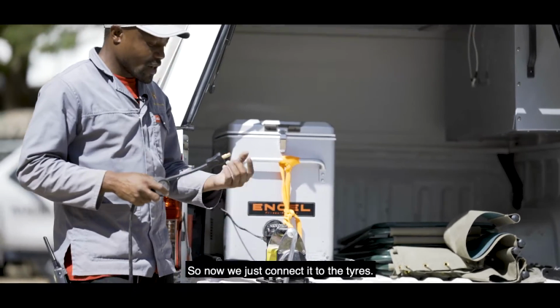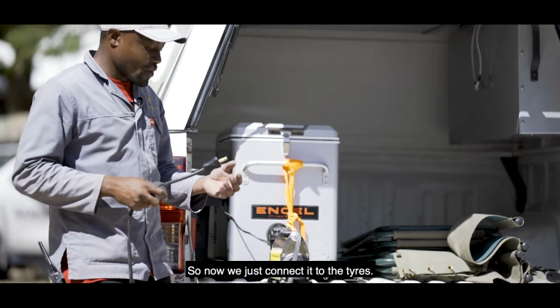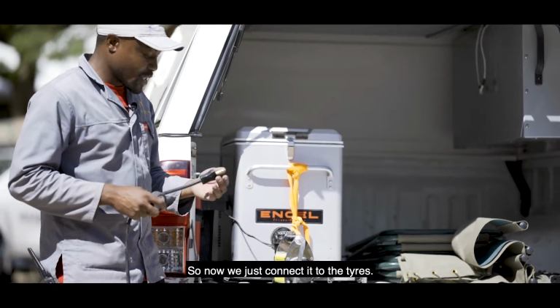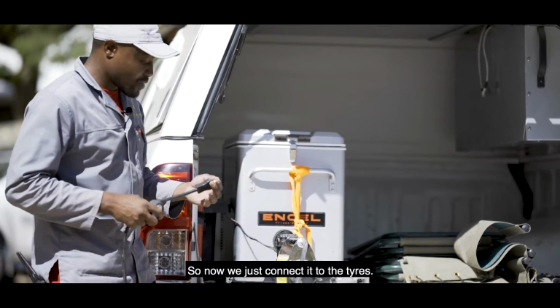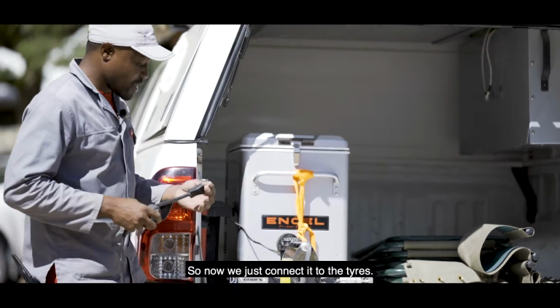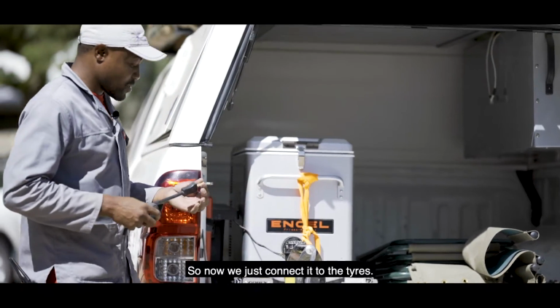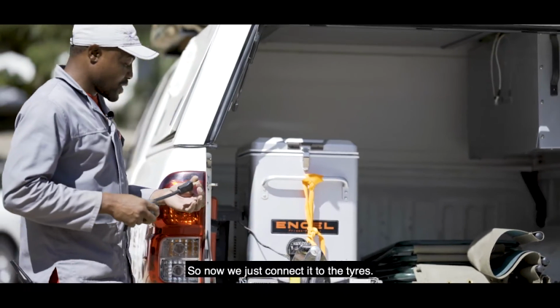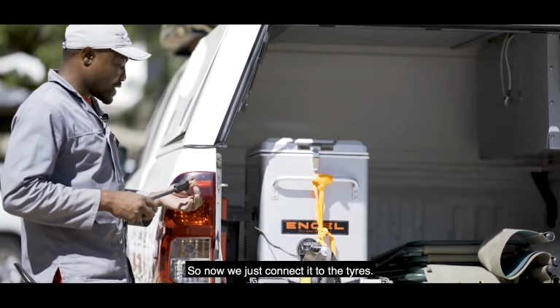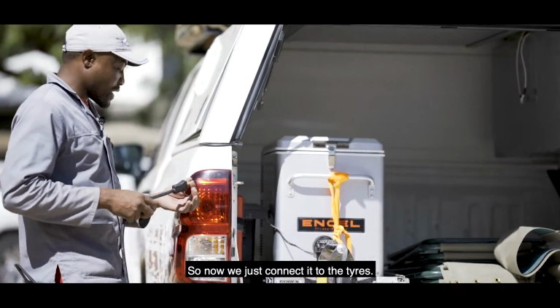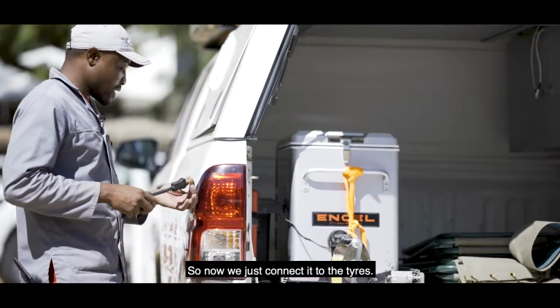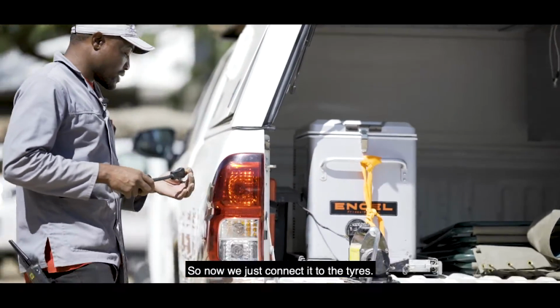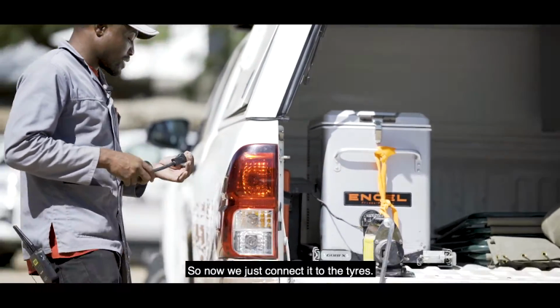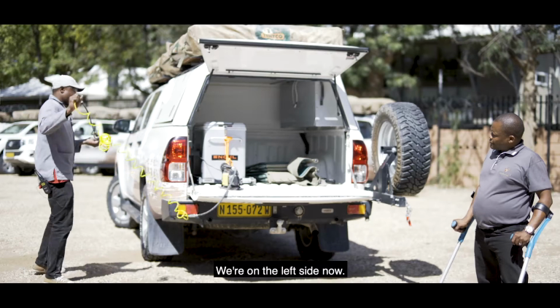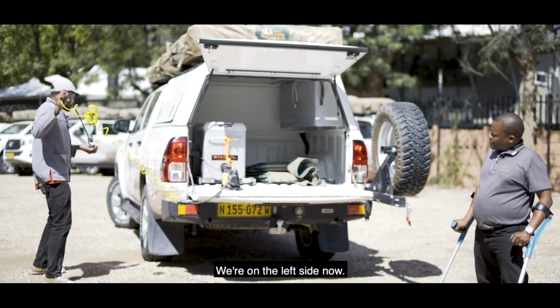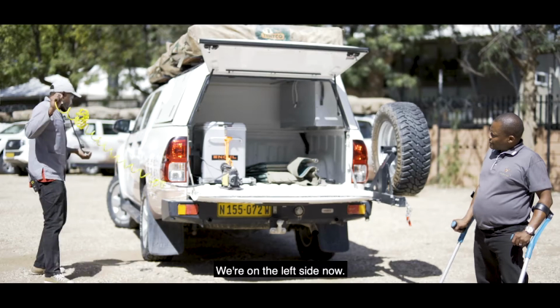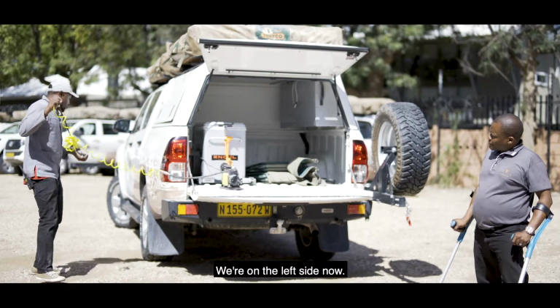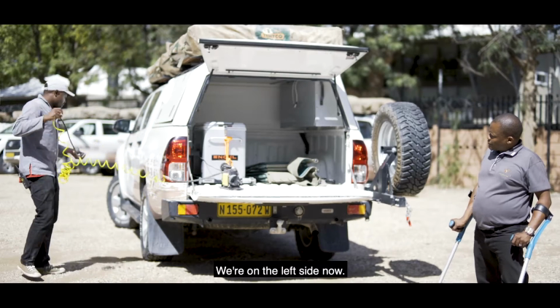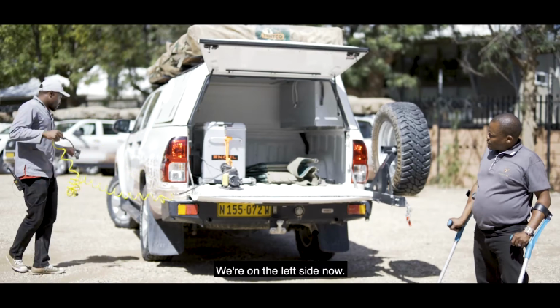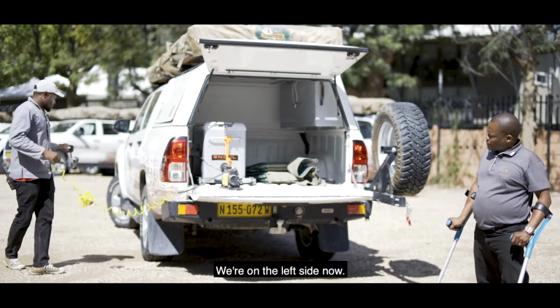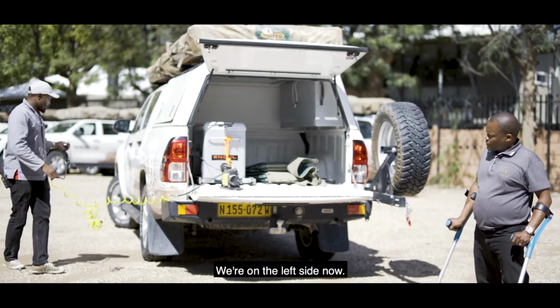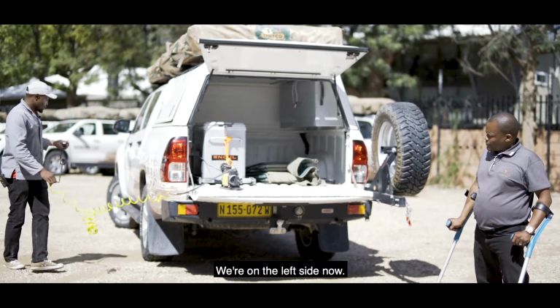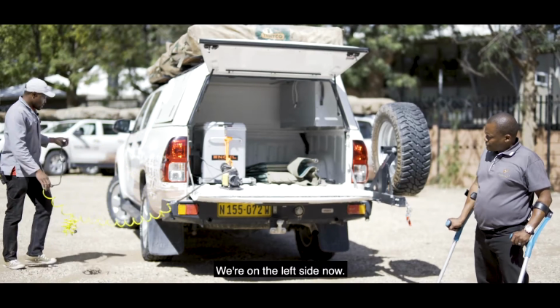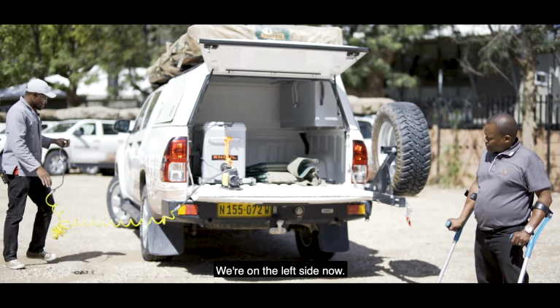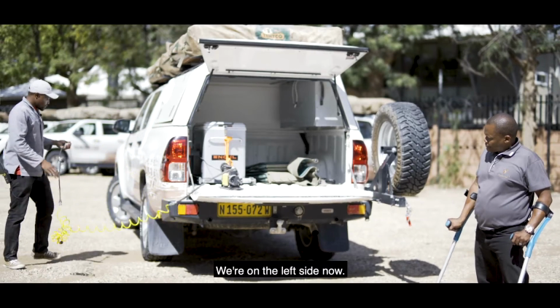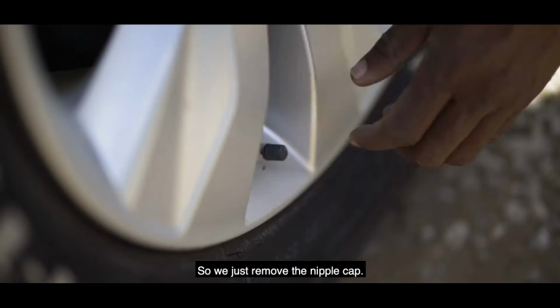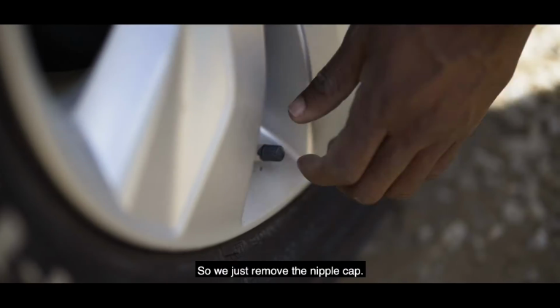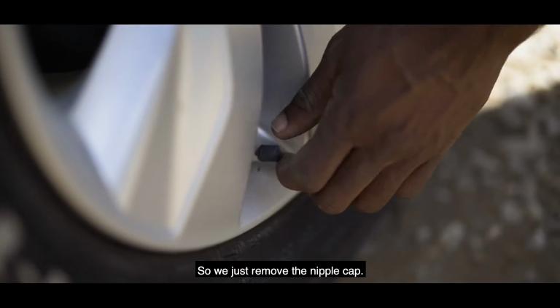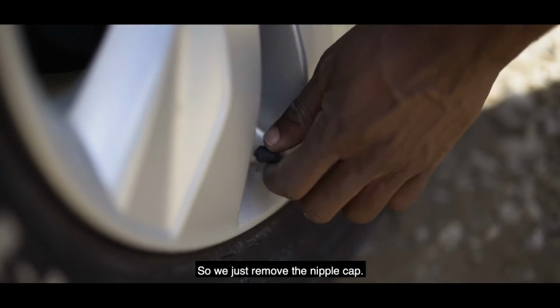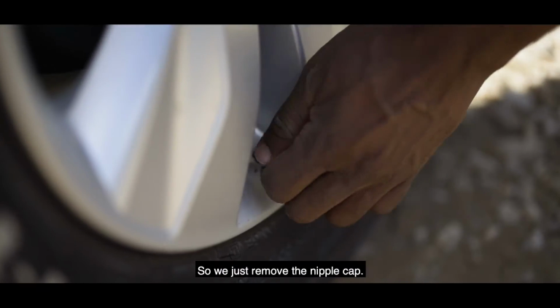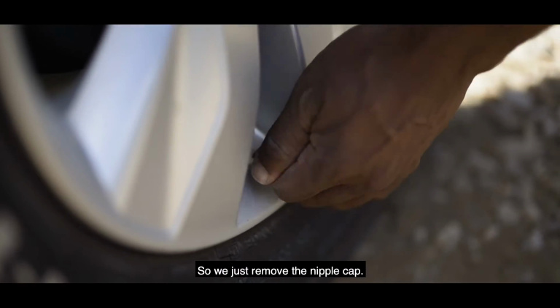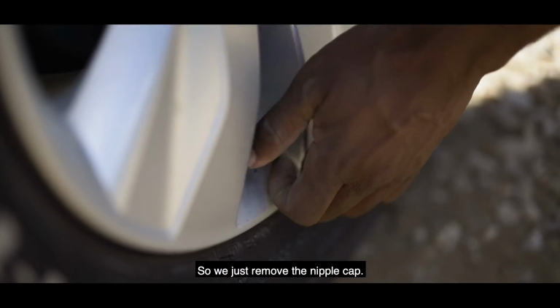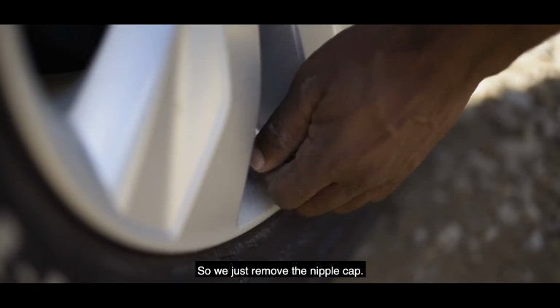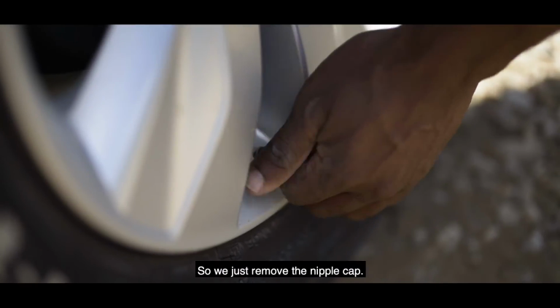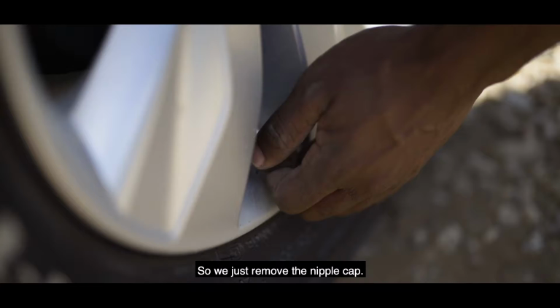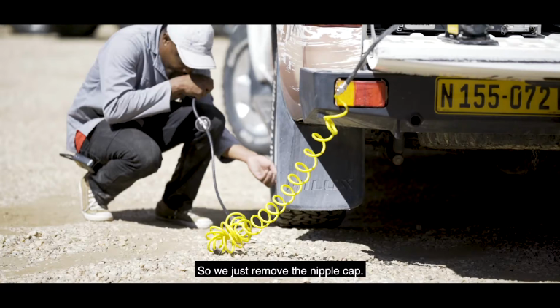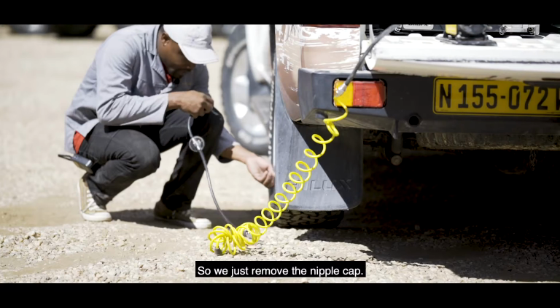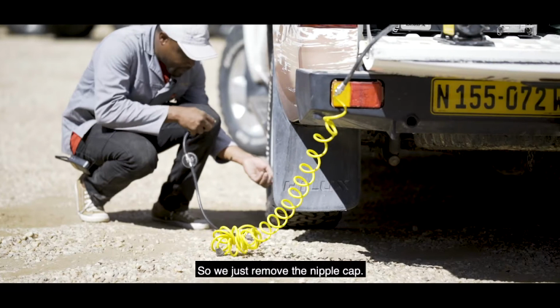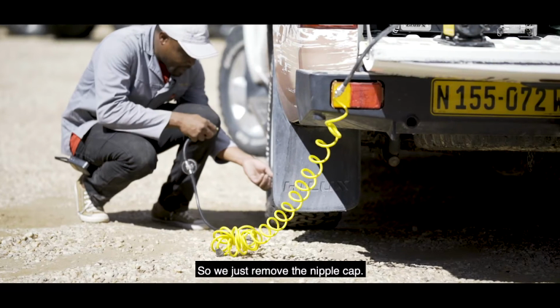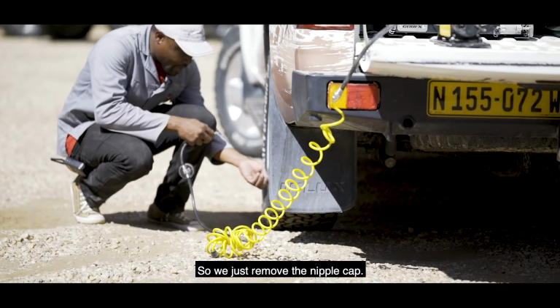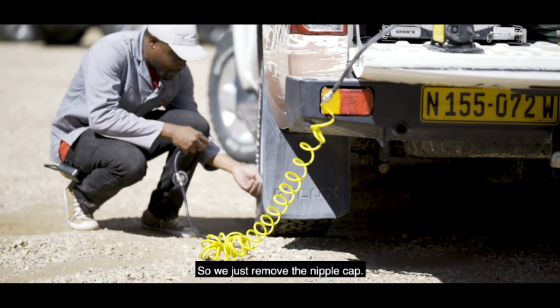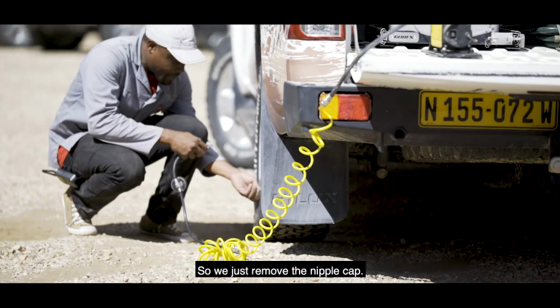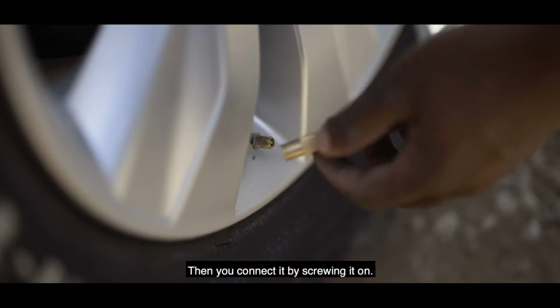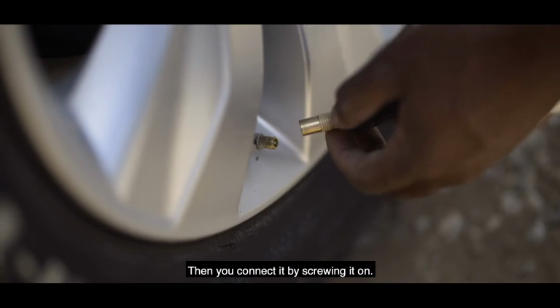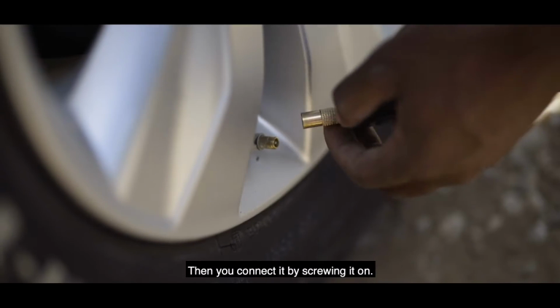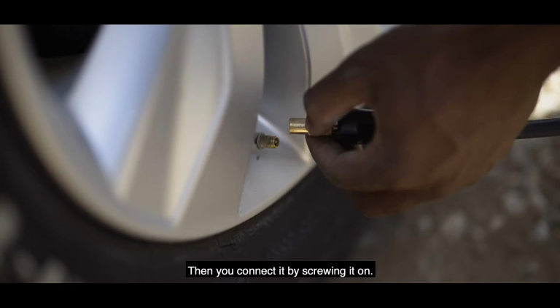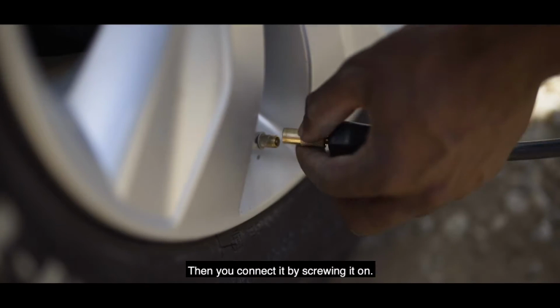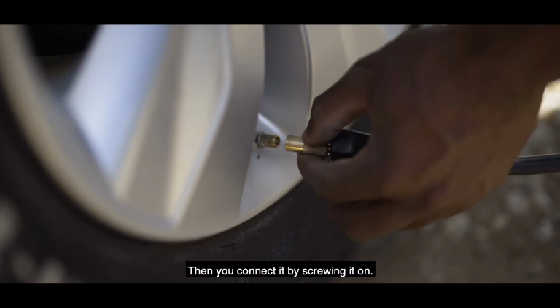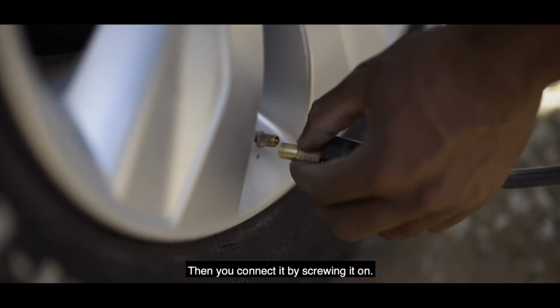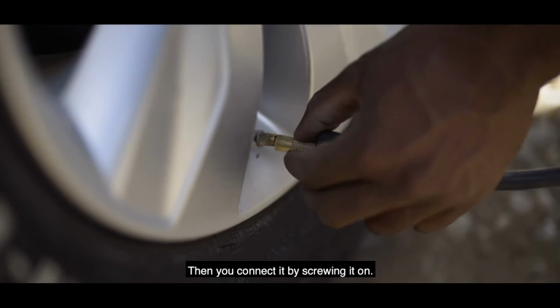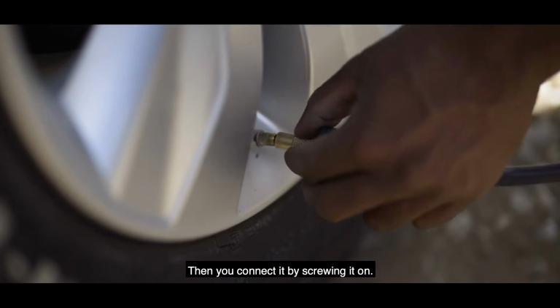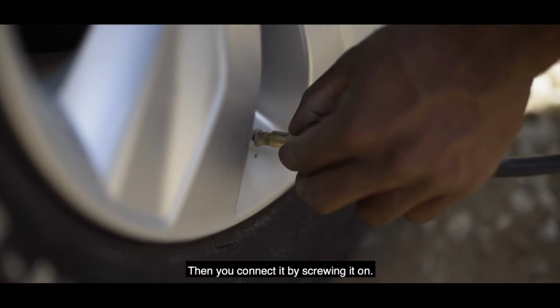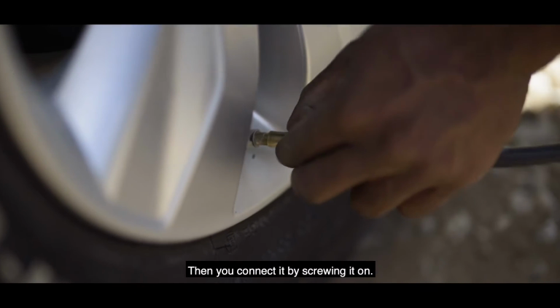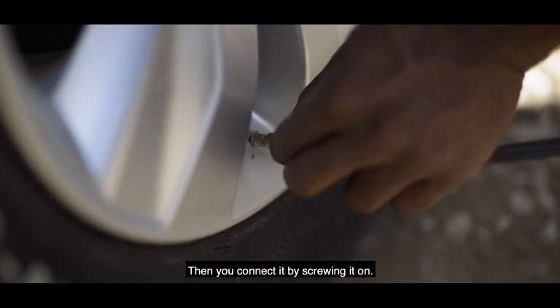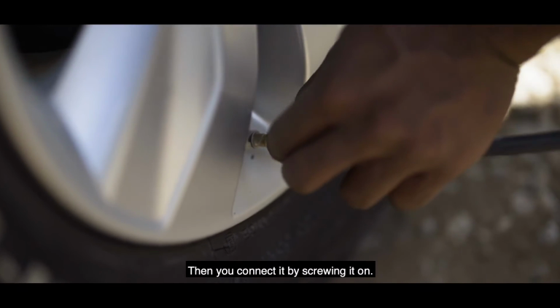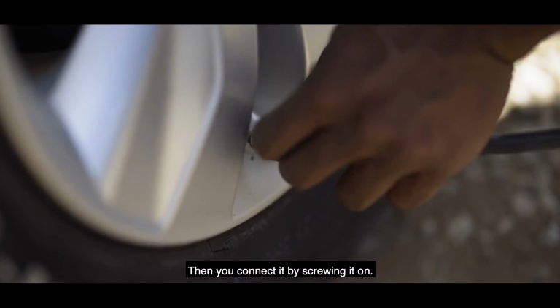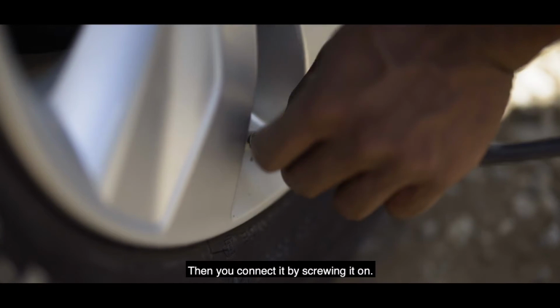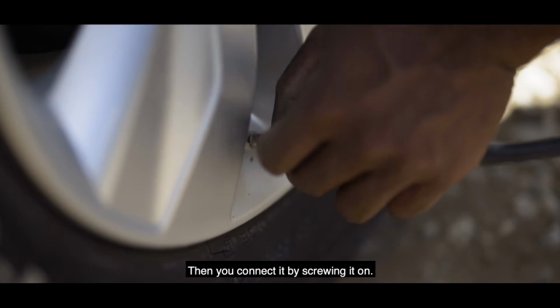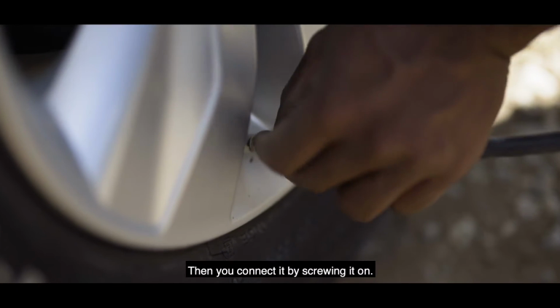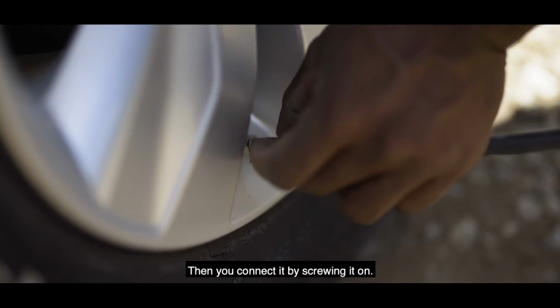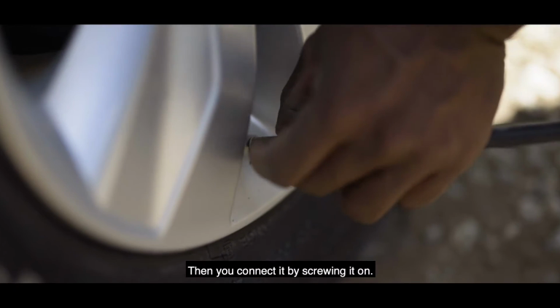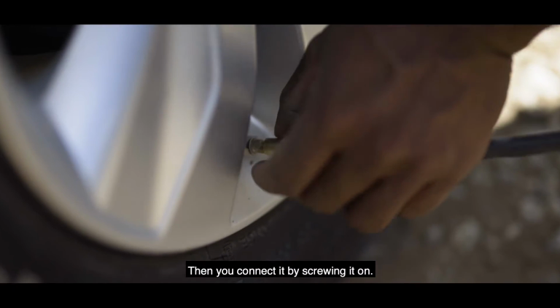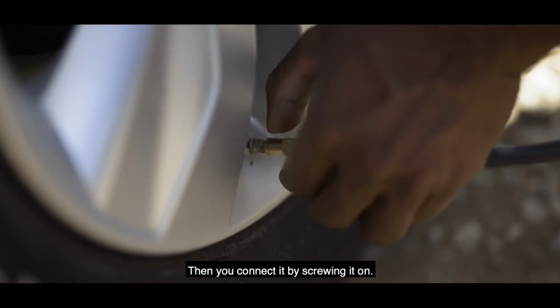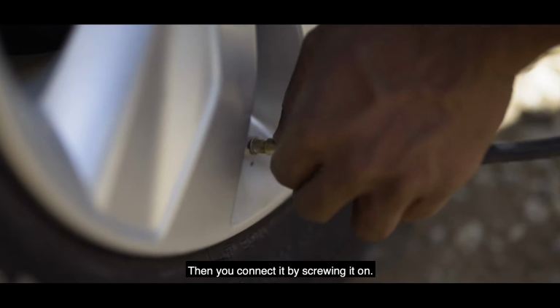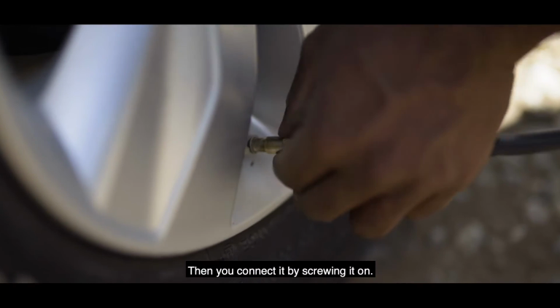So now we just connect to the tyre which is on the left side. We just need to remove the nipple cap, then connect it by screwing it on.